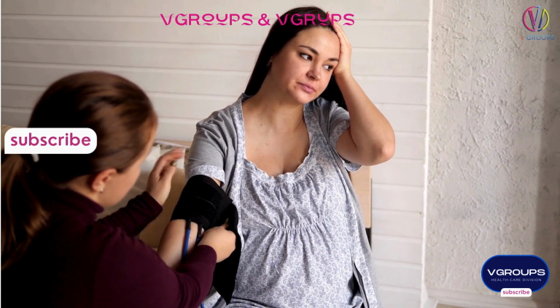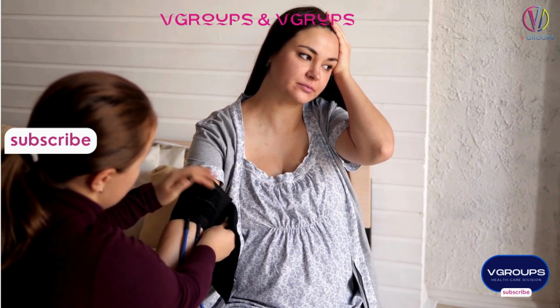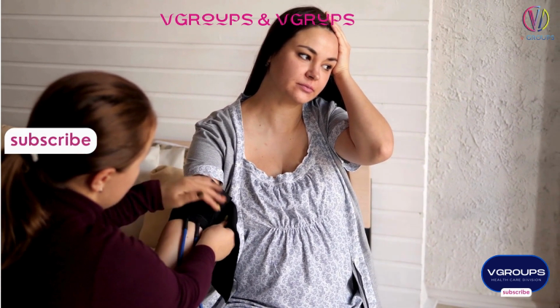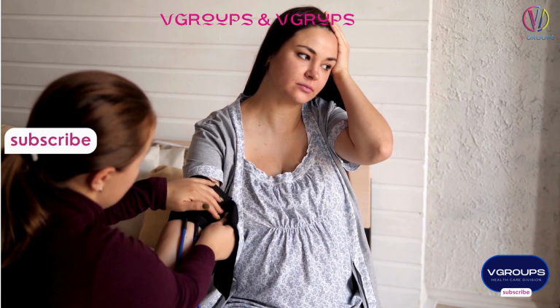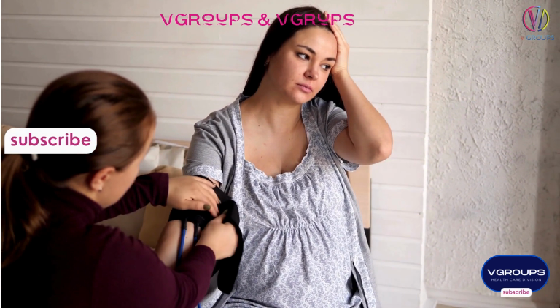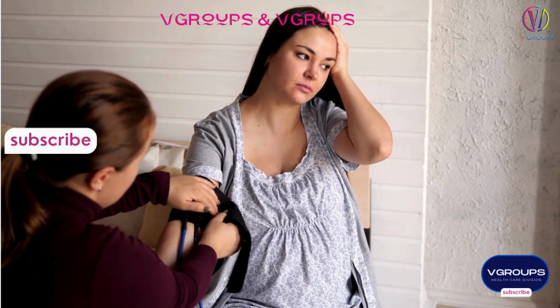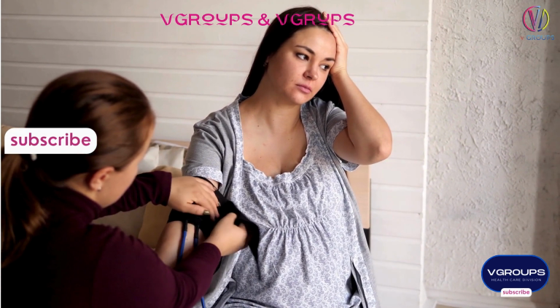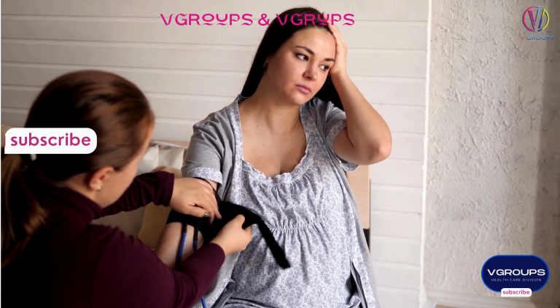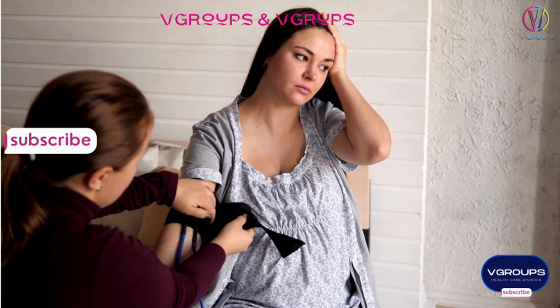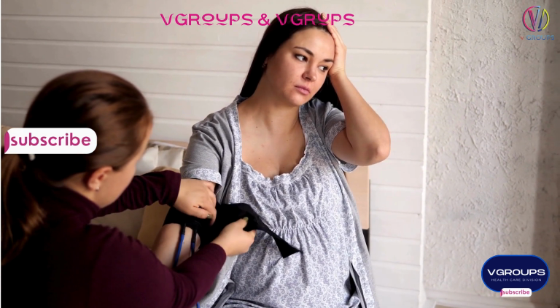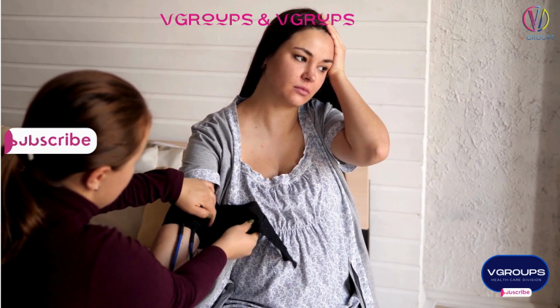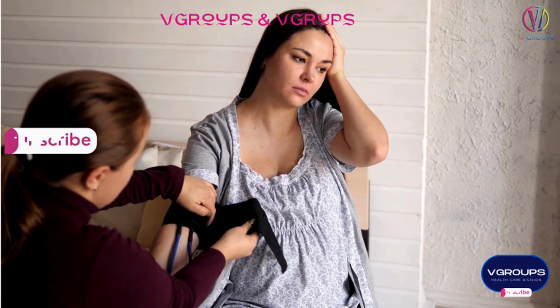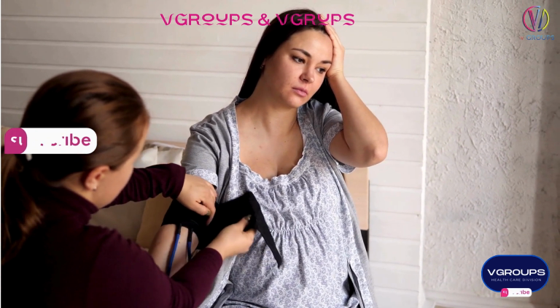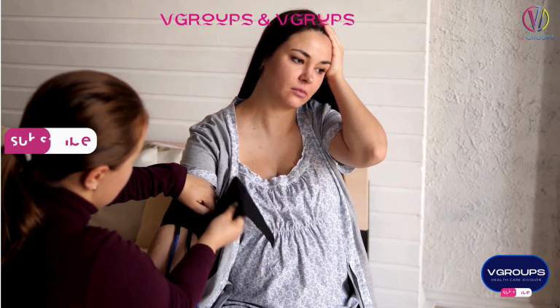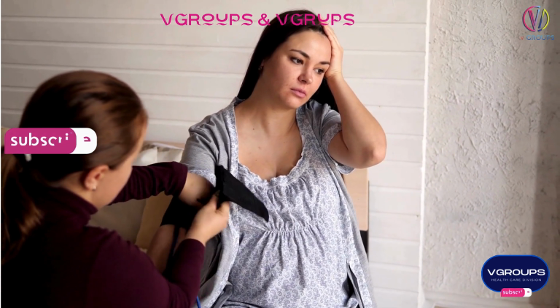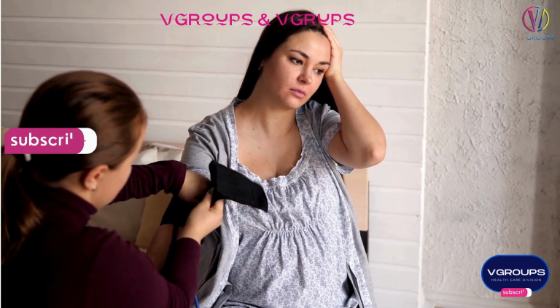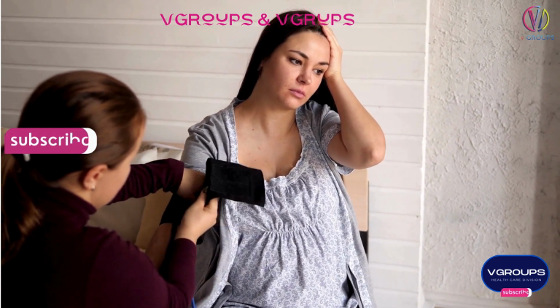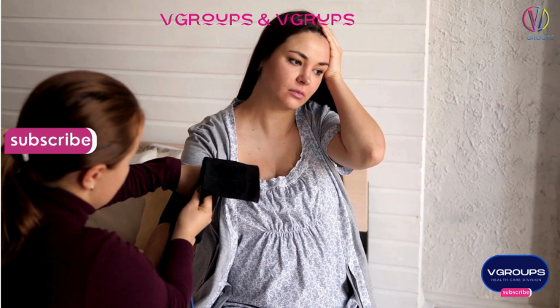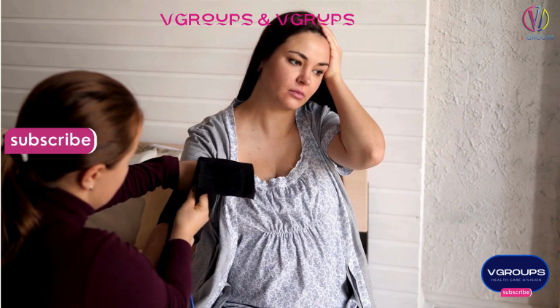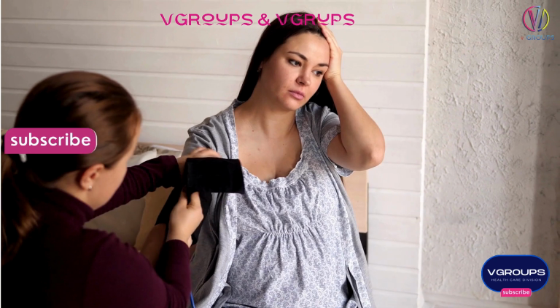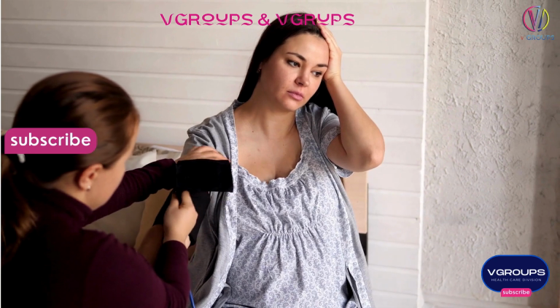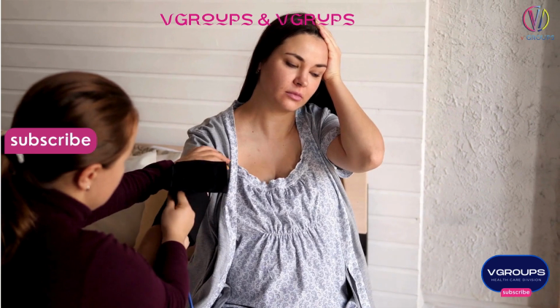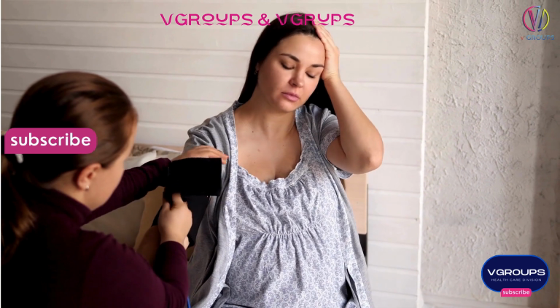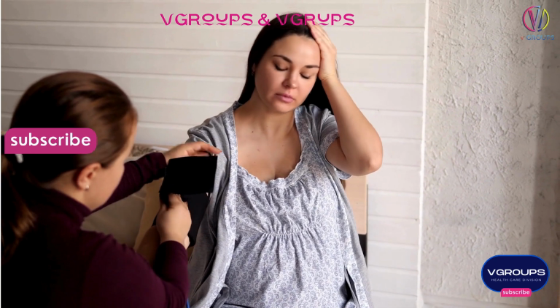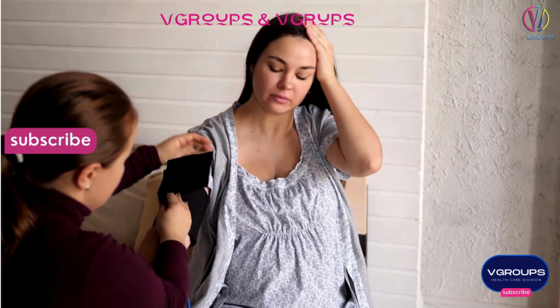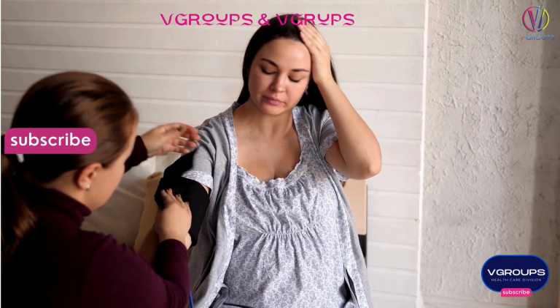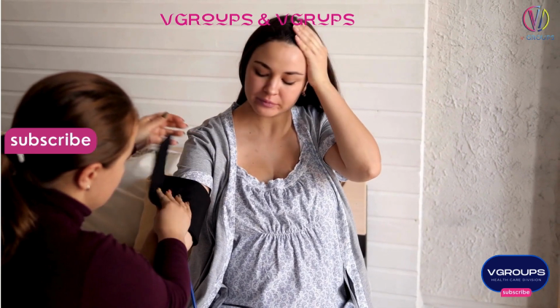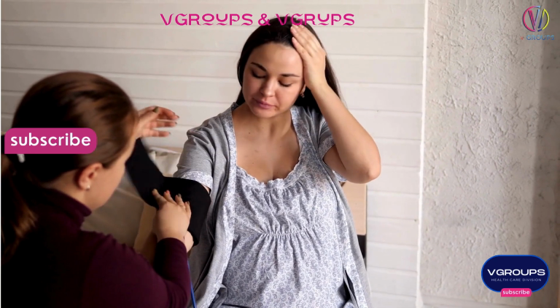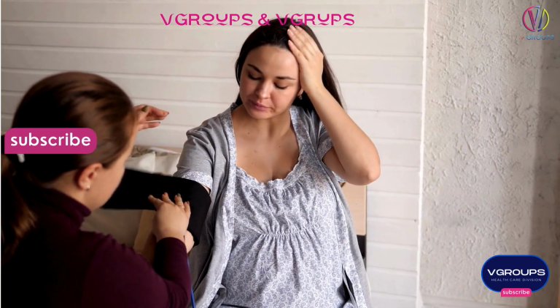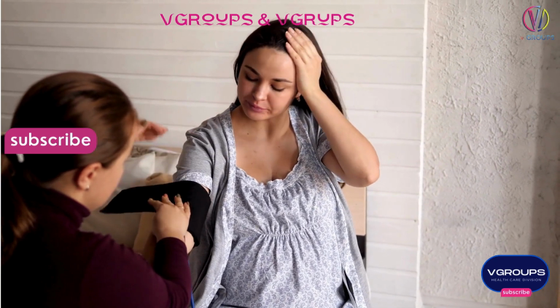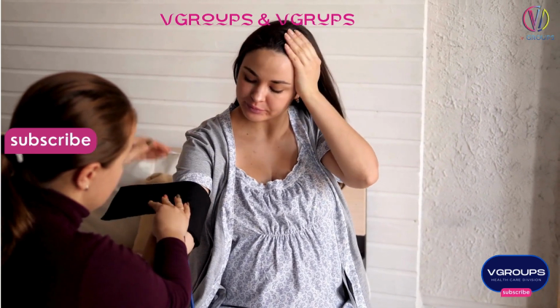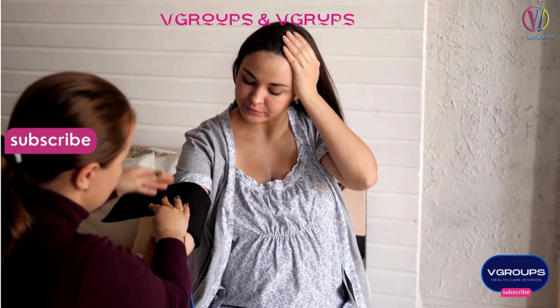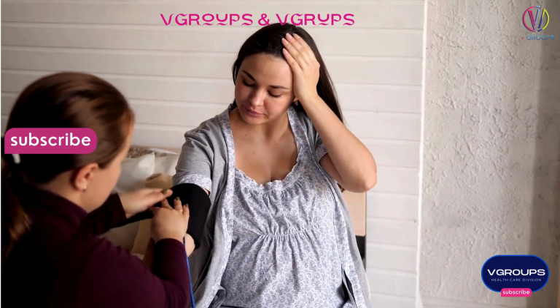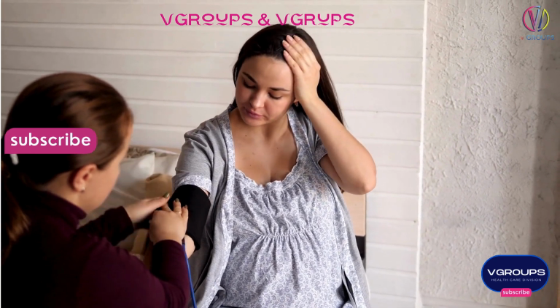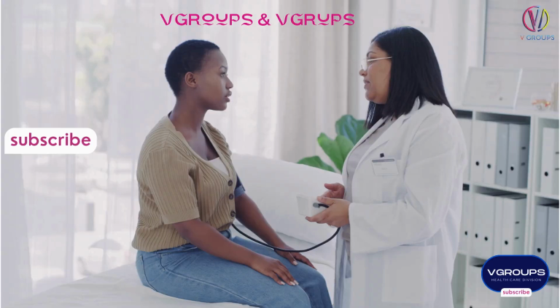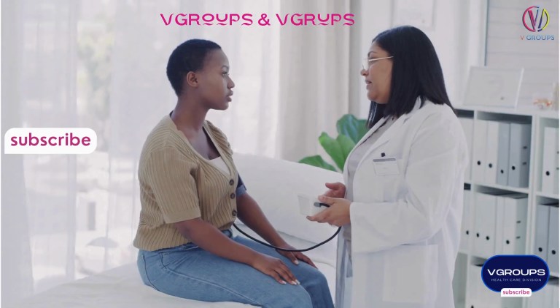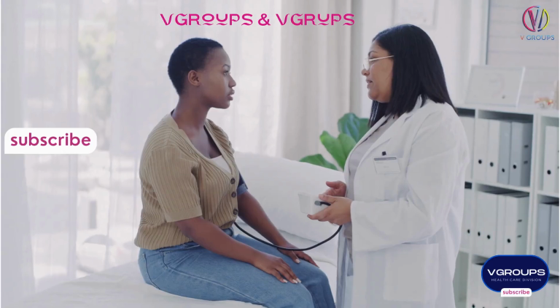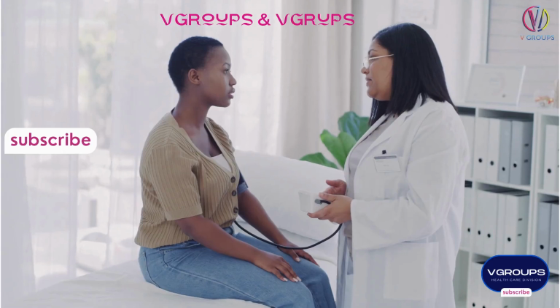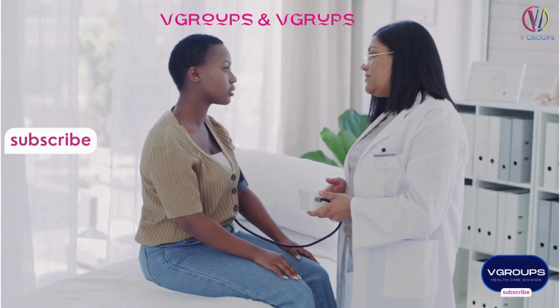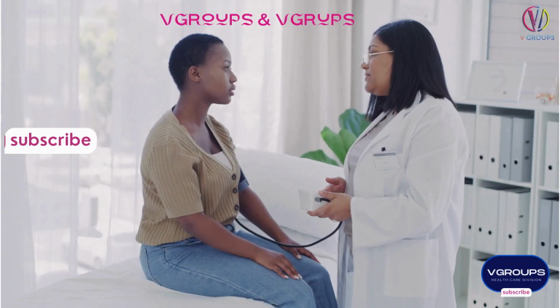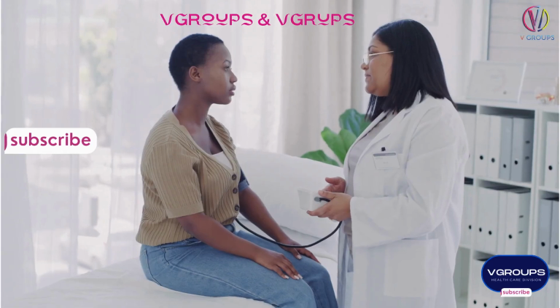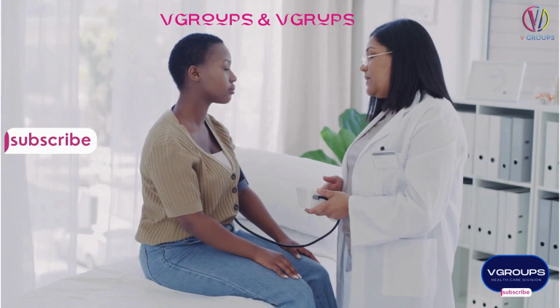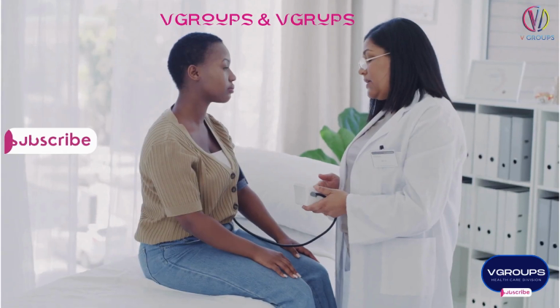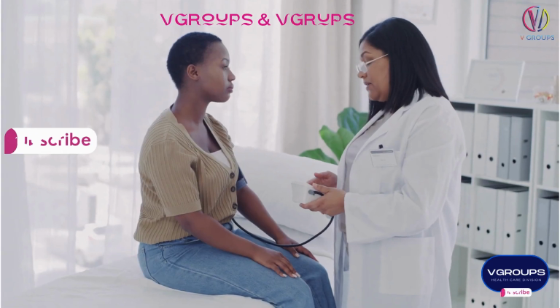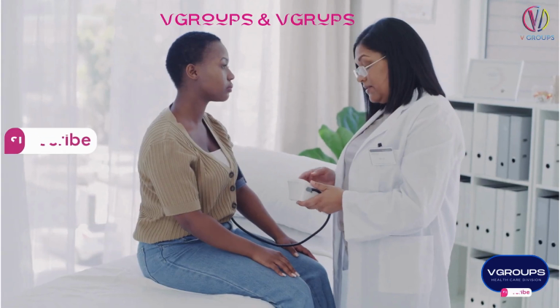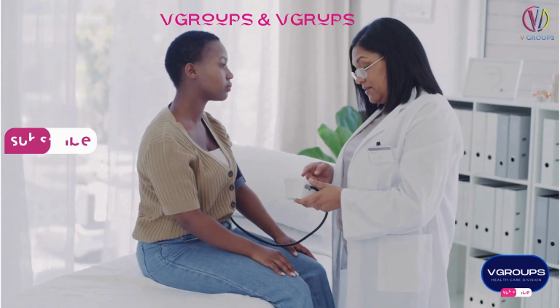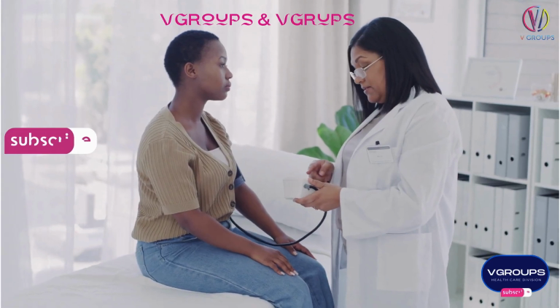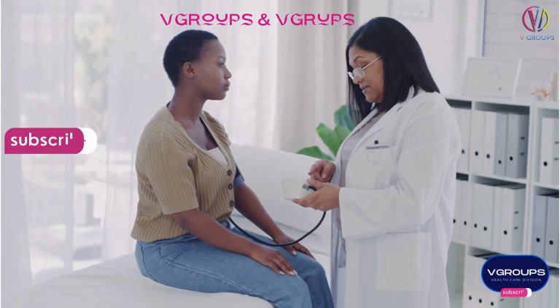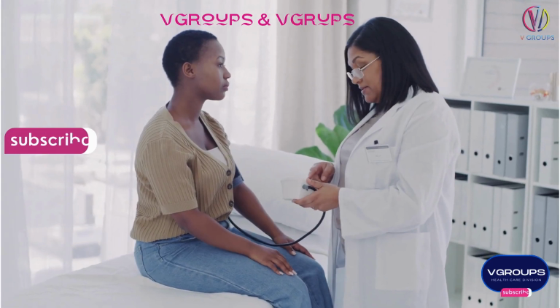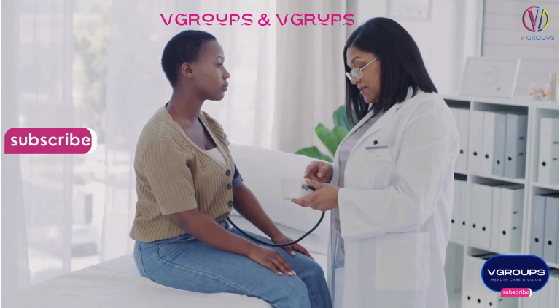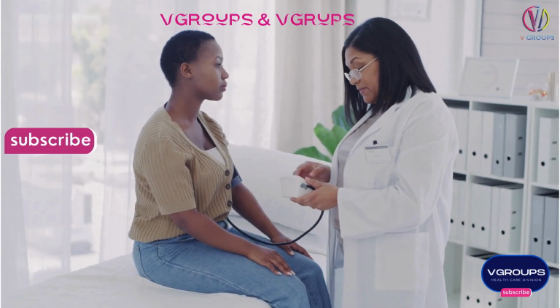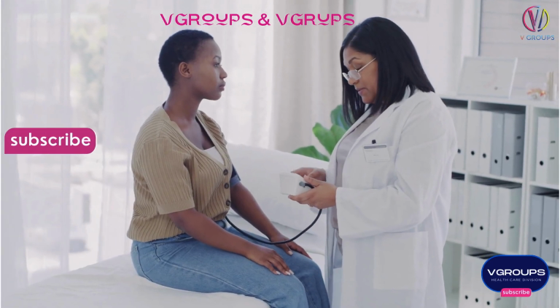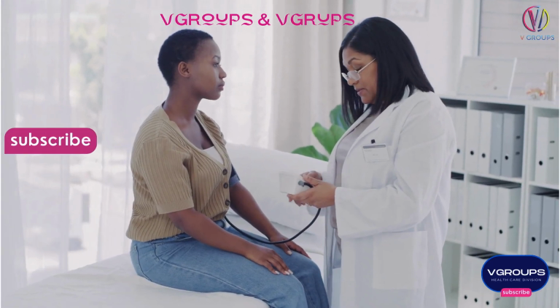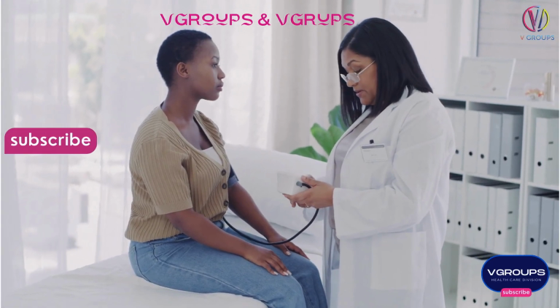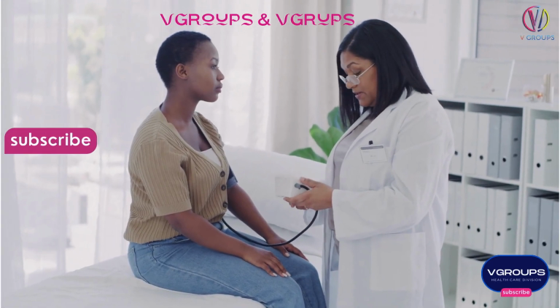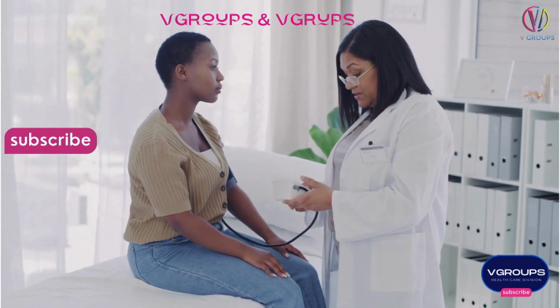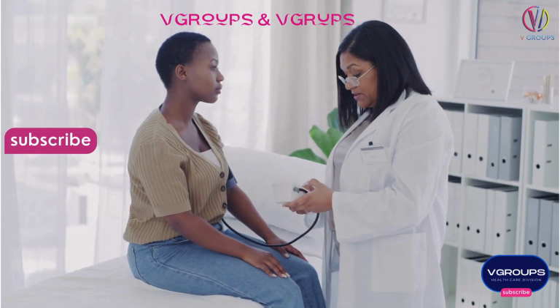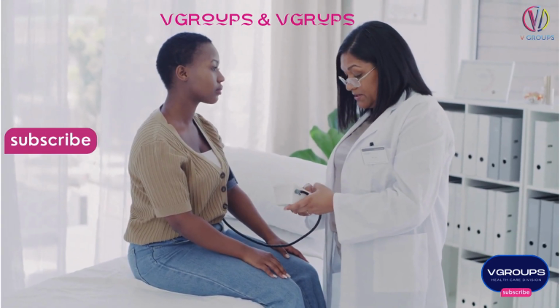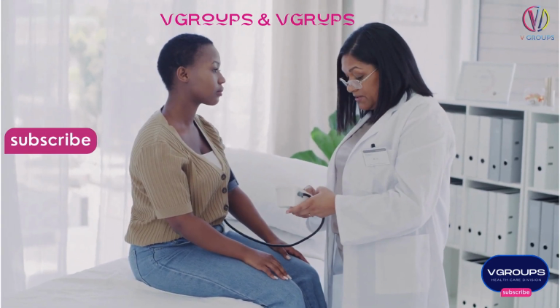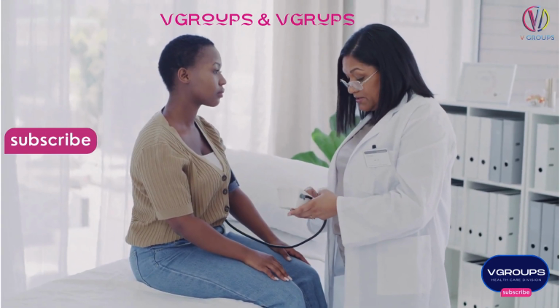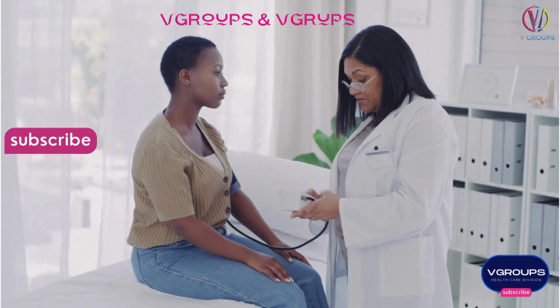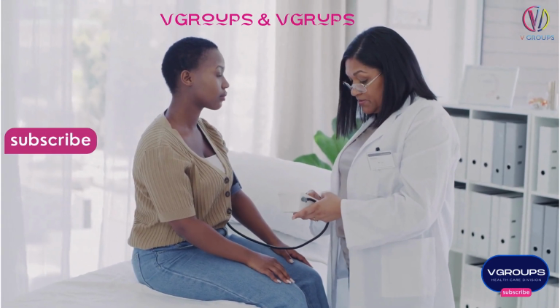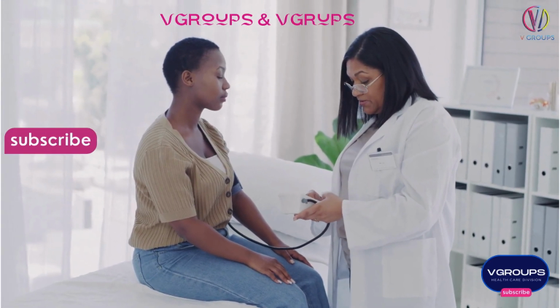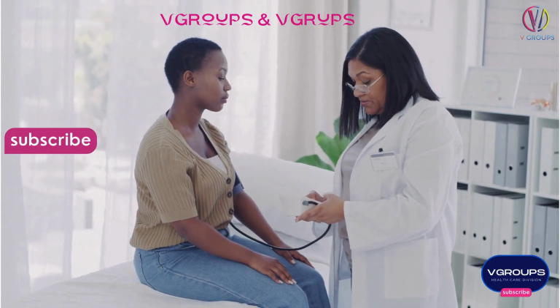This material and voice are copyrighted by V-Groups. Uploading anywhere else is strictly prohibited and punishable.